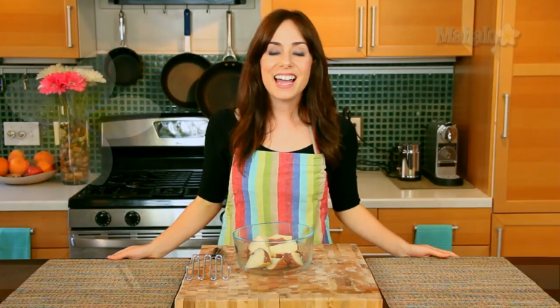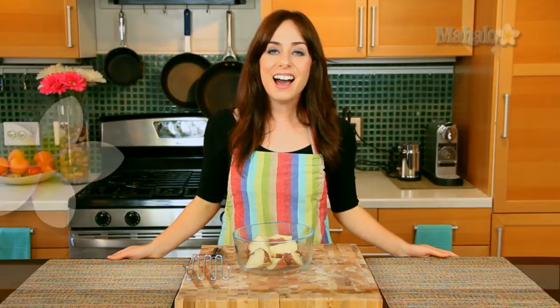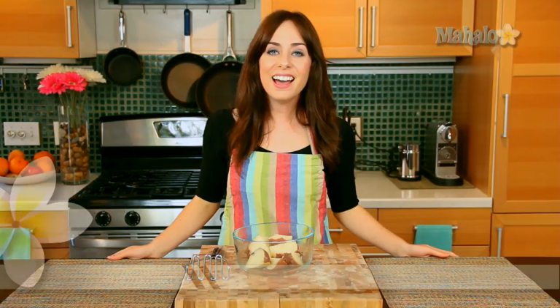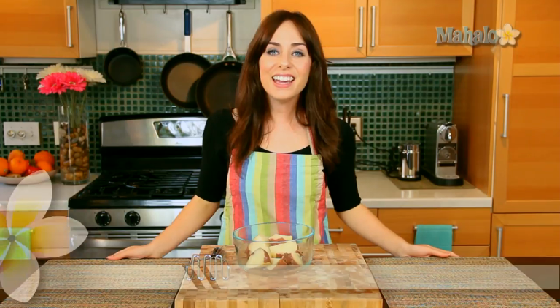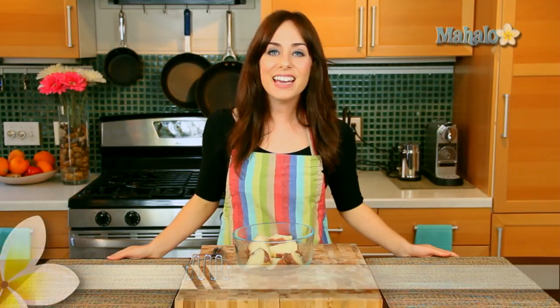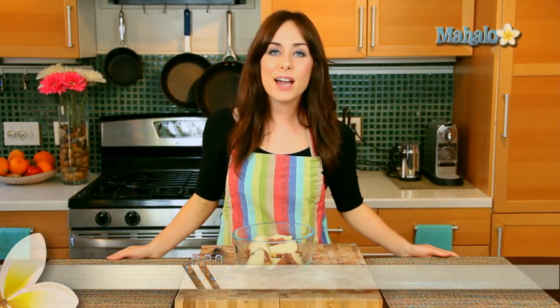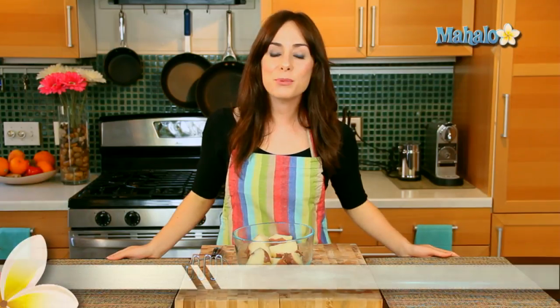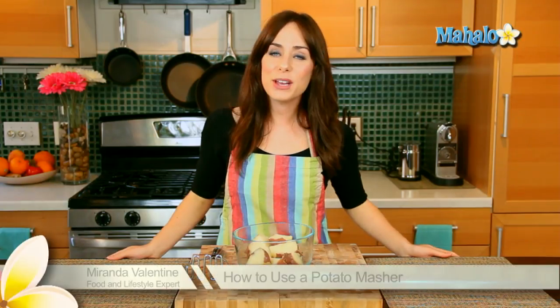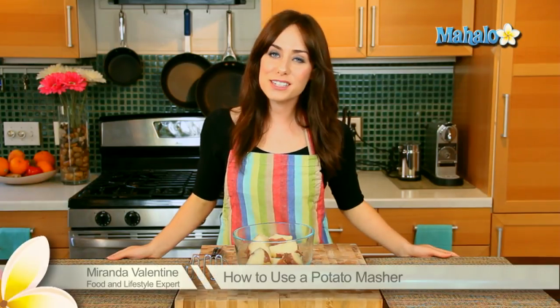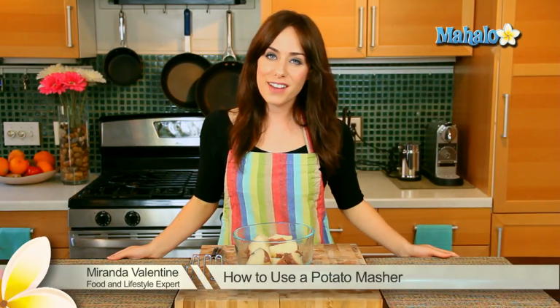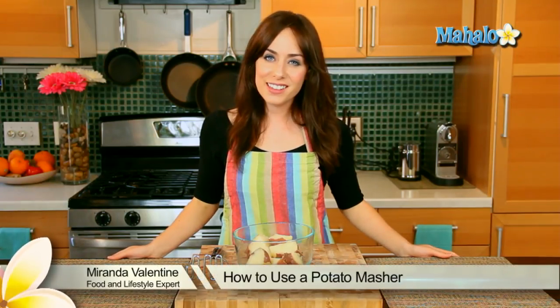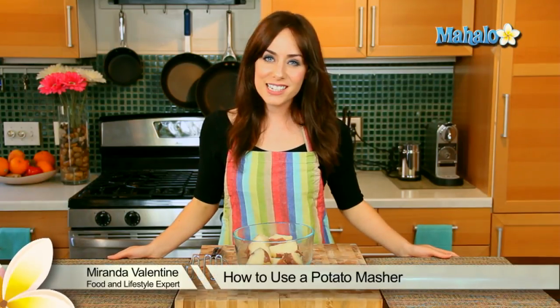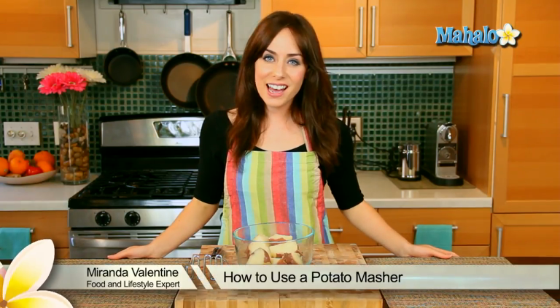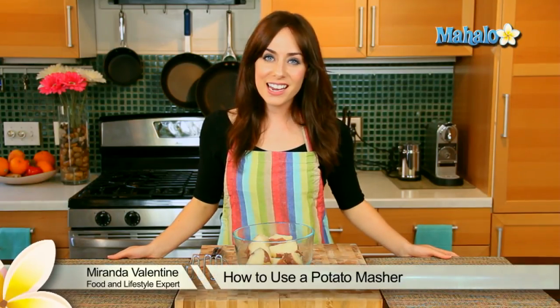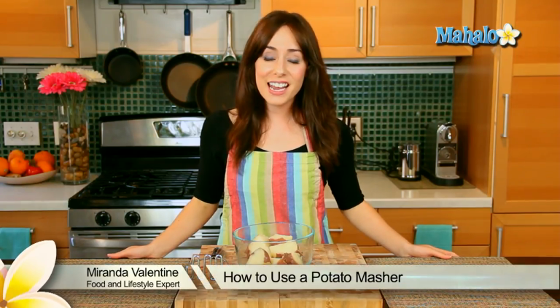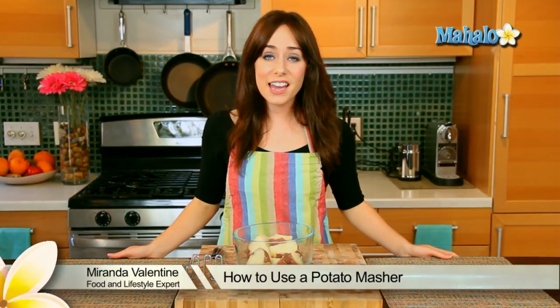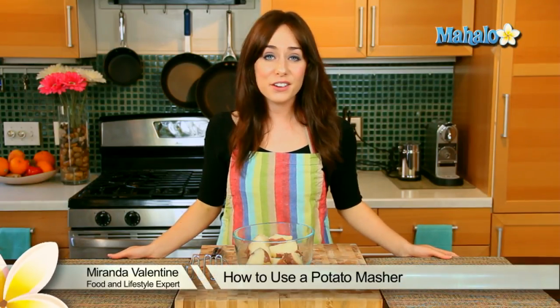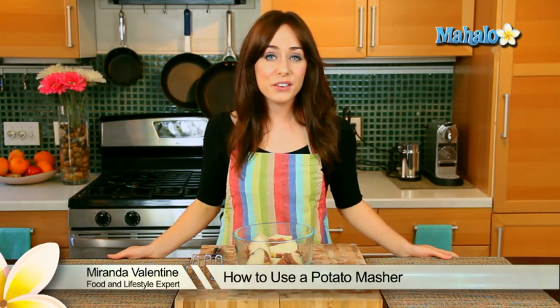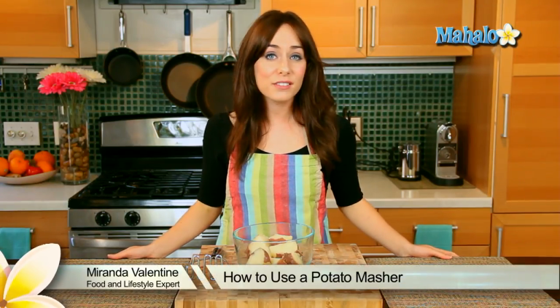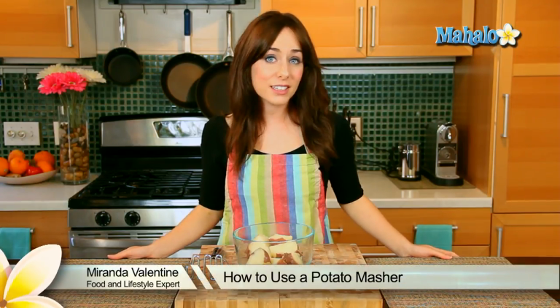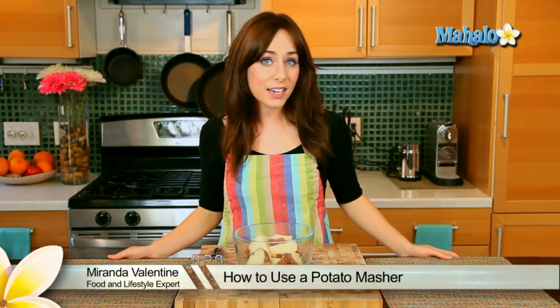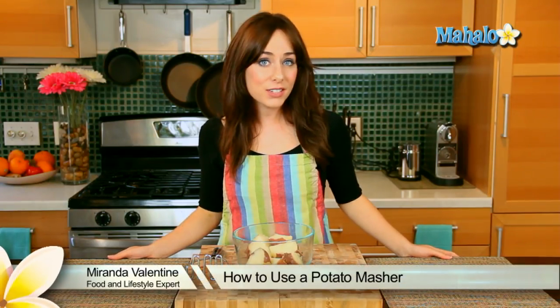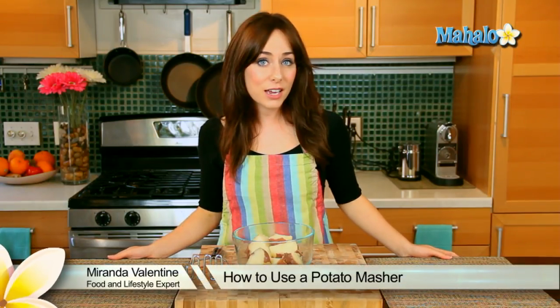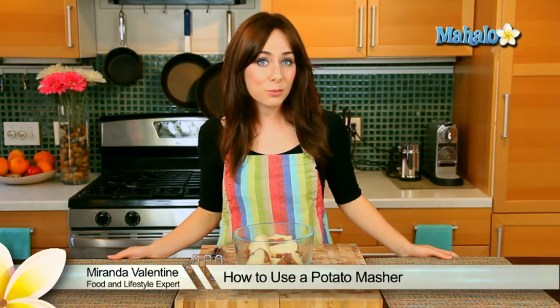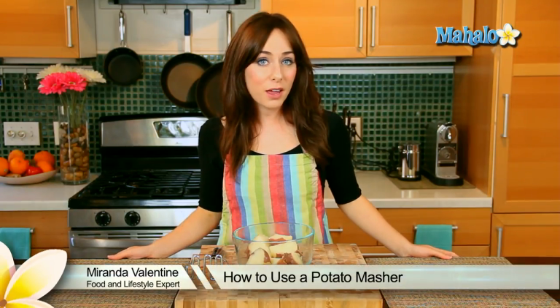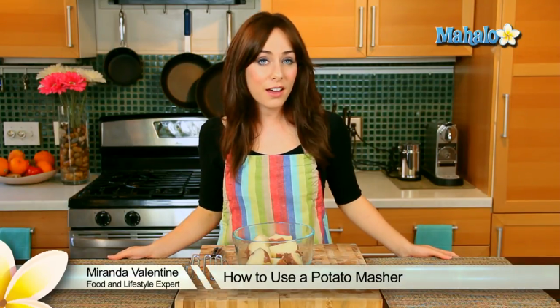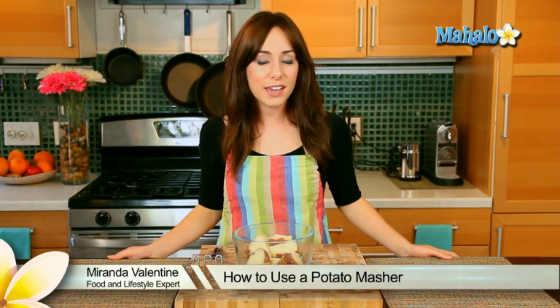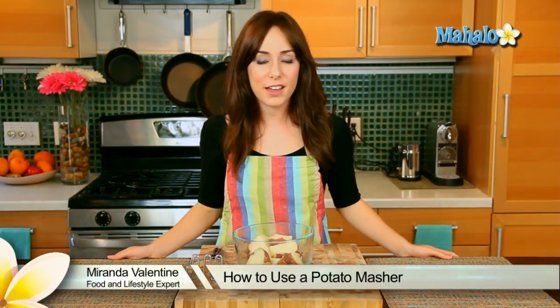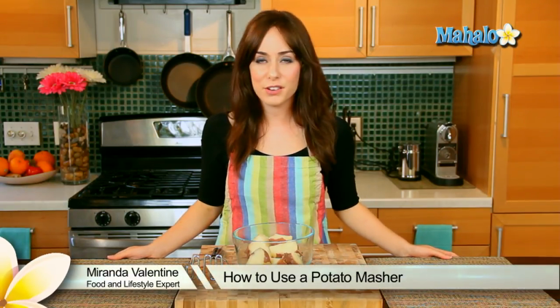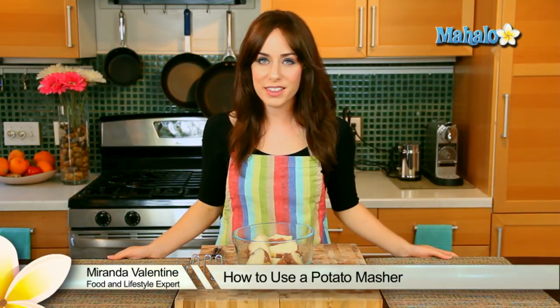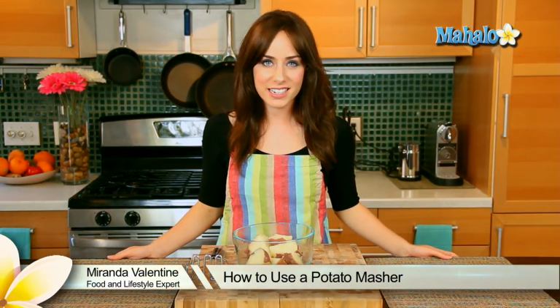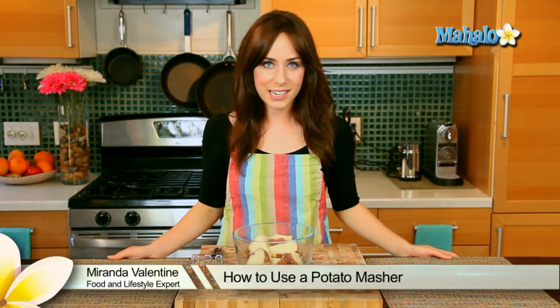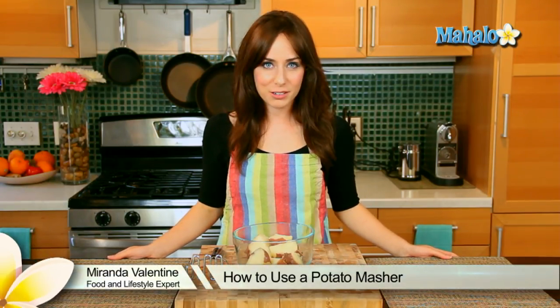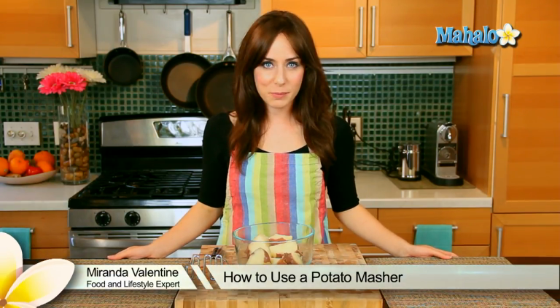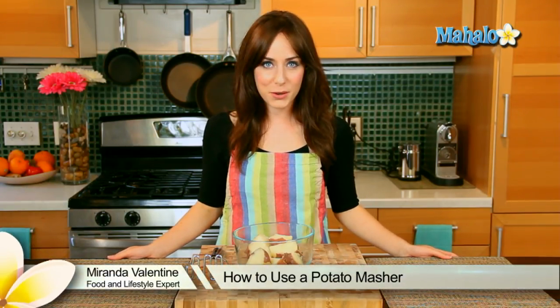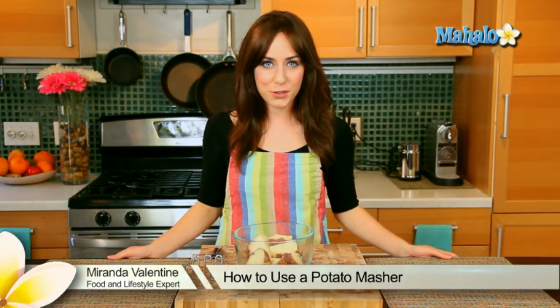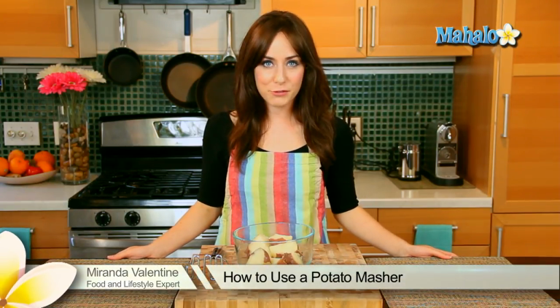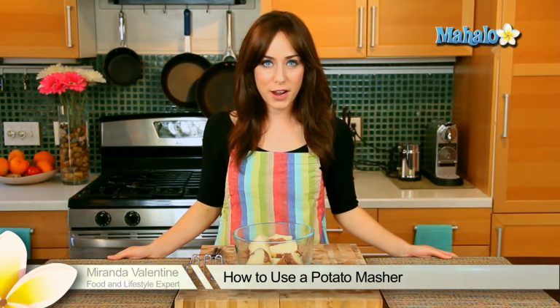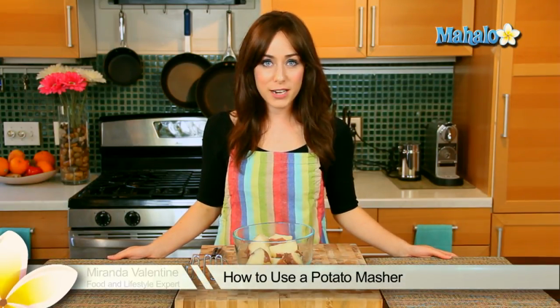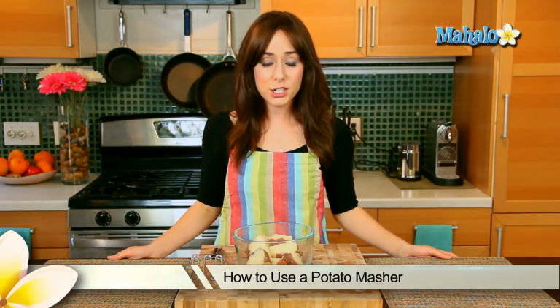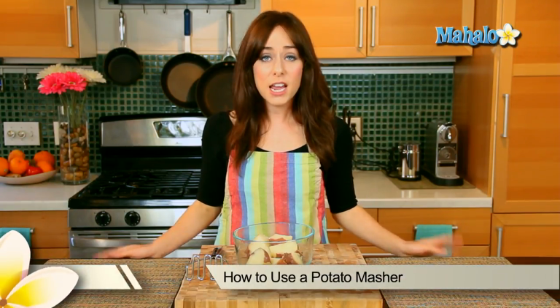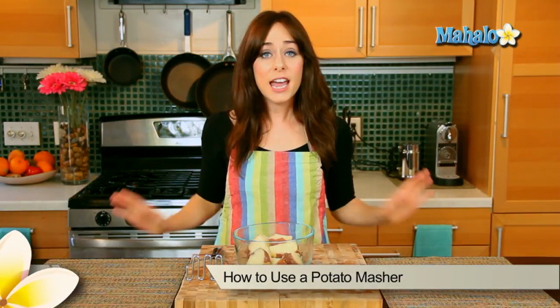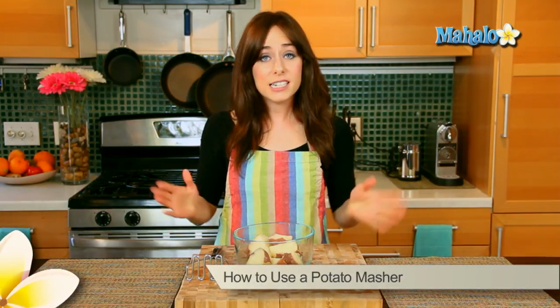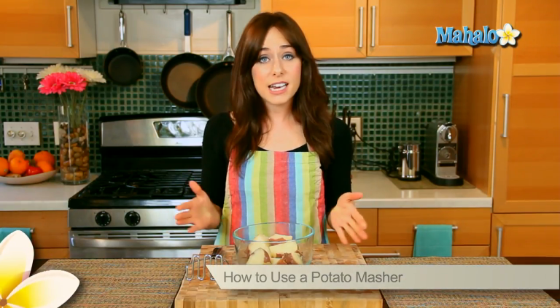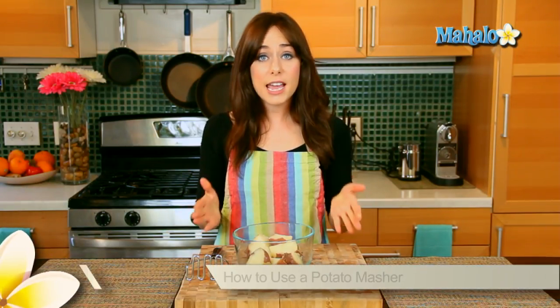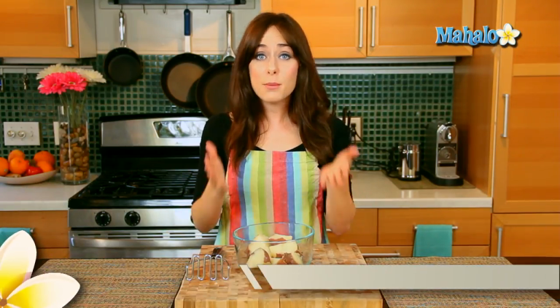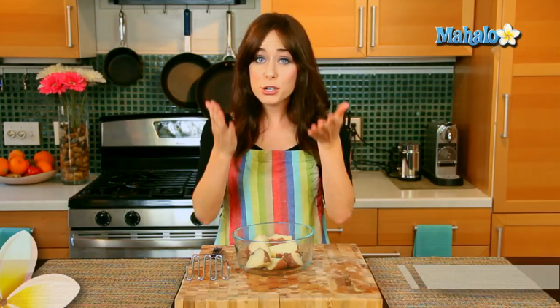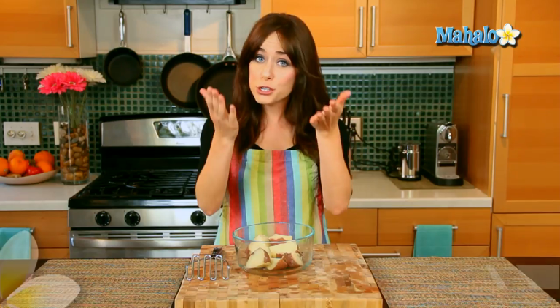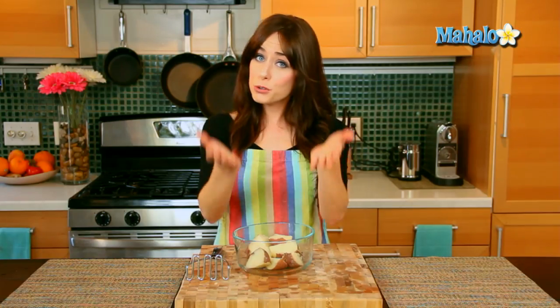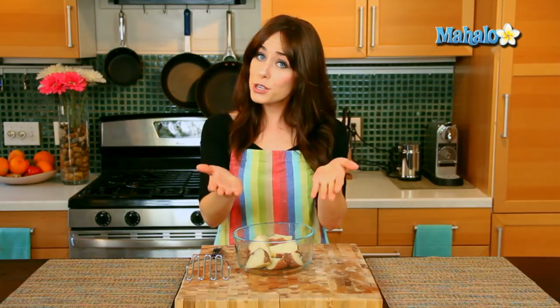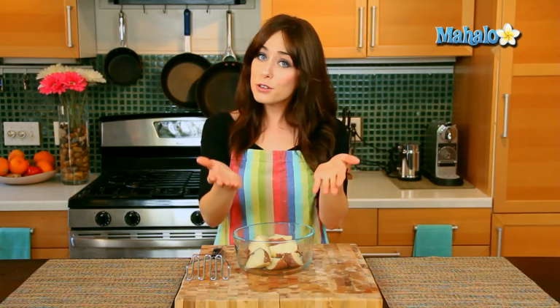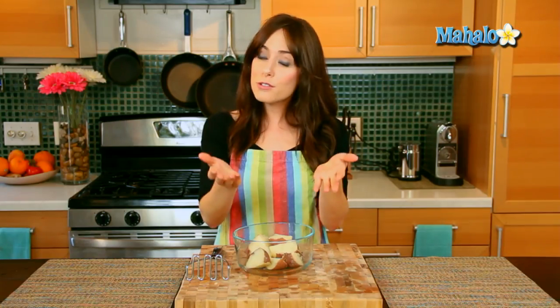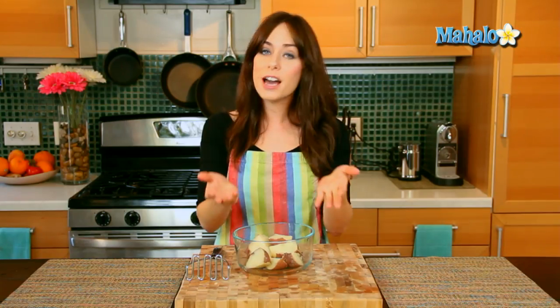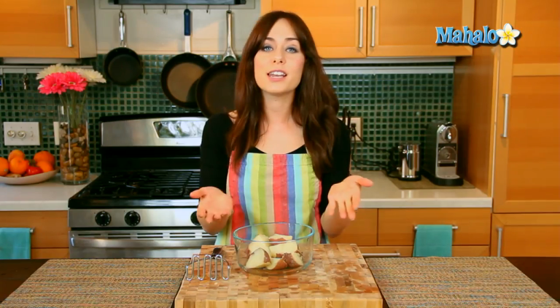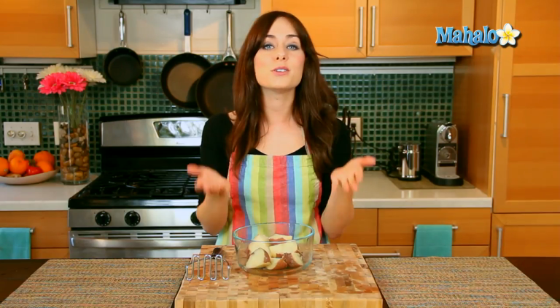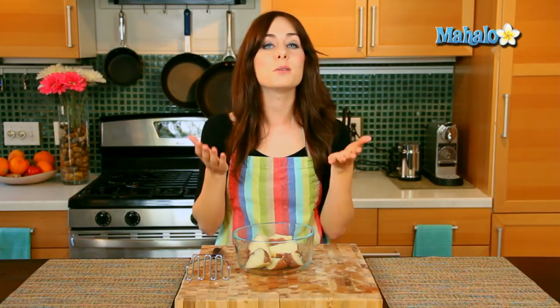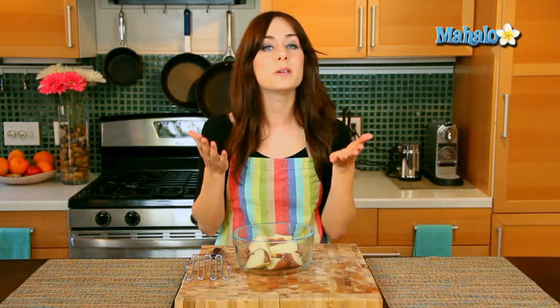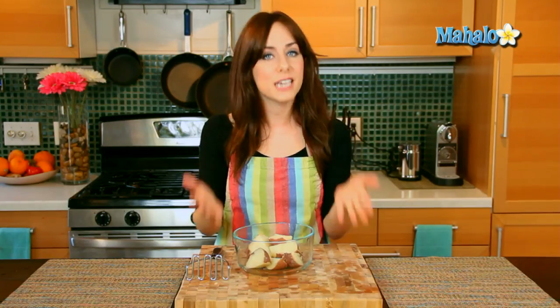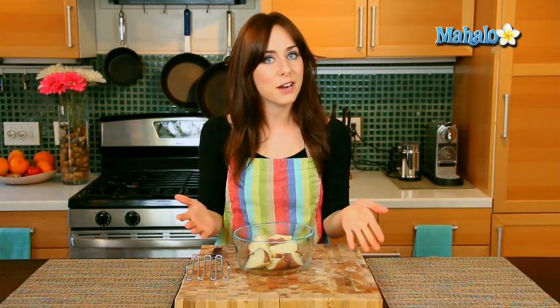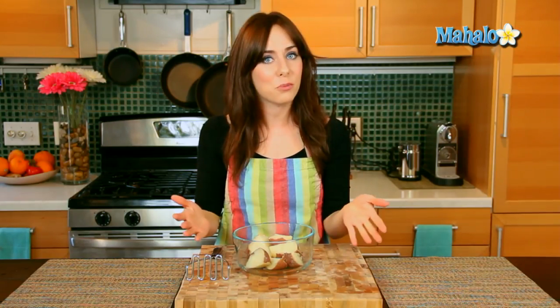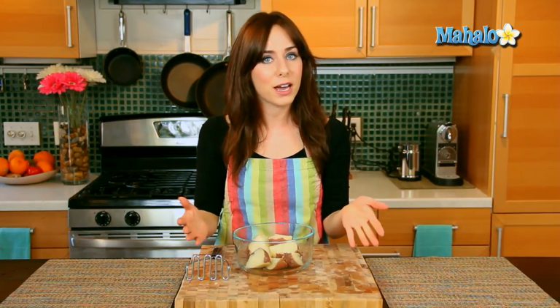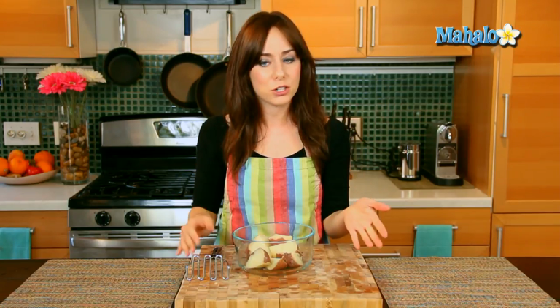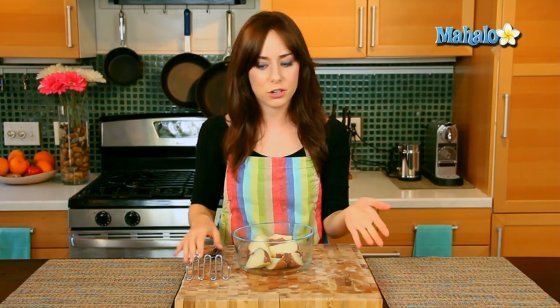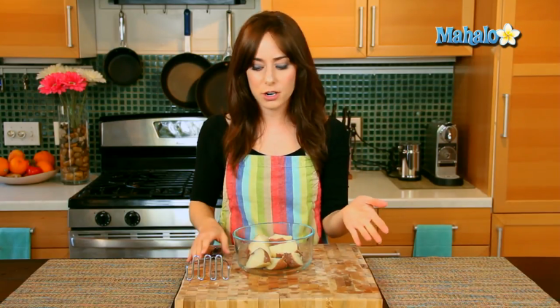Hi, I'm Miranda Valentine, editor of the lifestyle blog Everything Sounds Better in French, and today I'm going to show you how to use a potato masher.